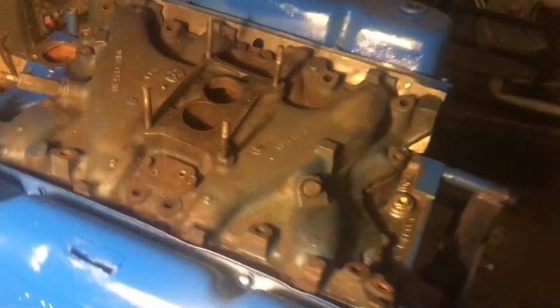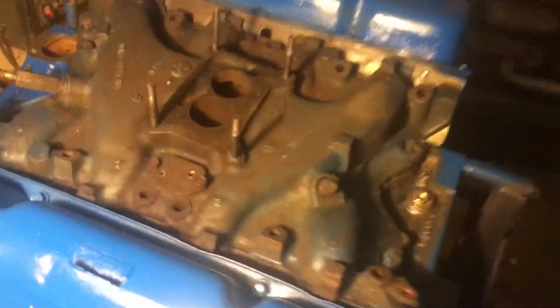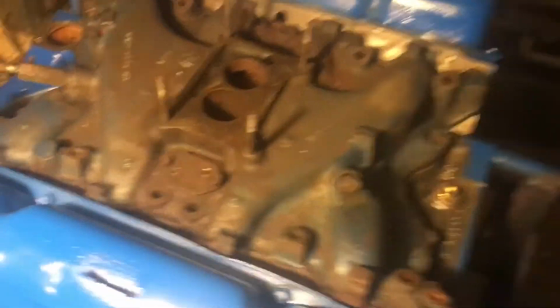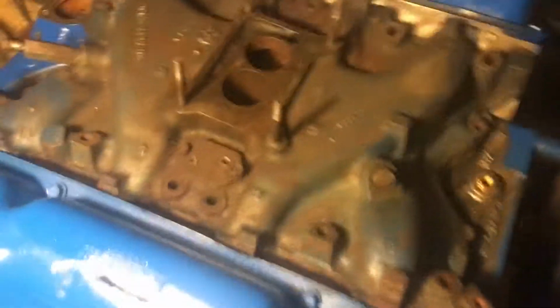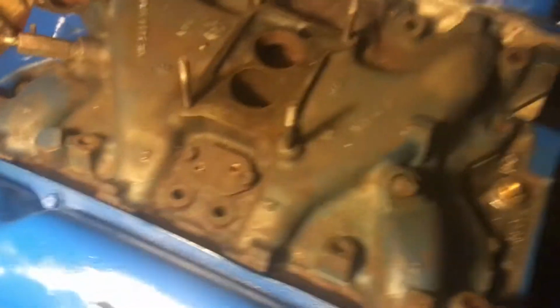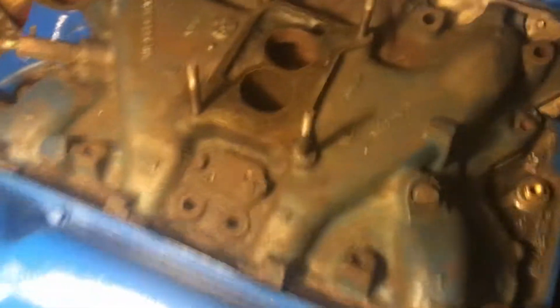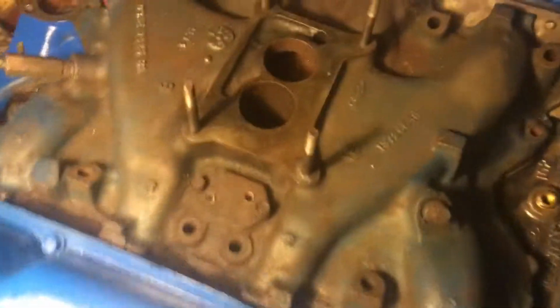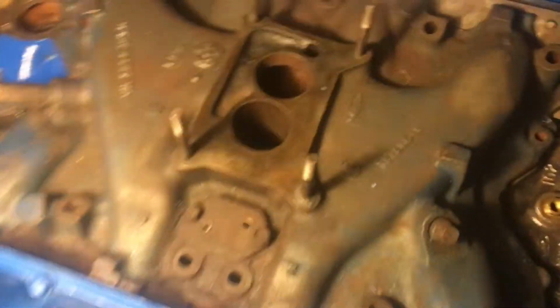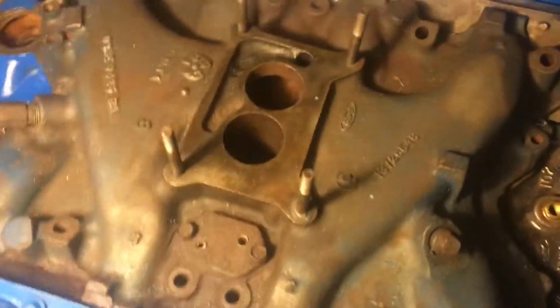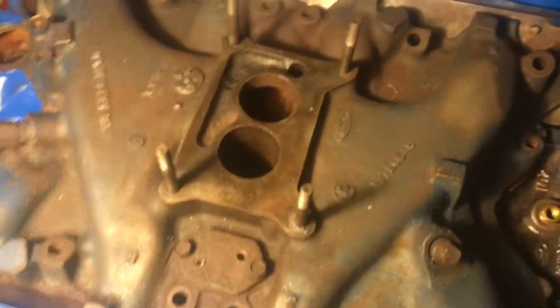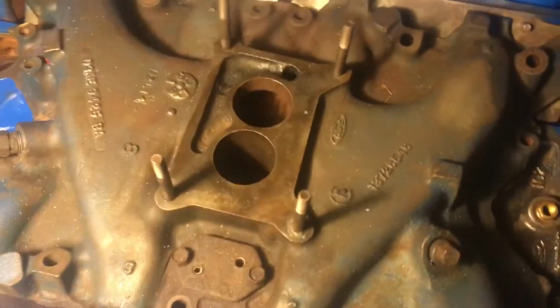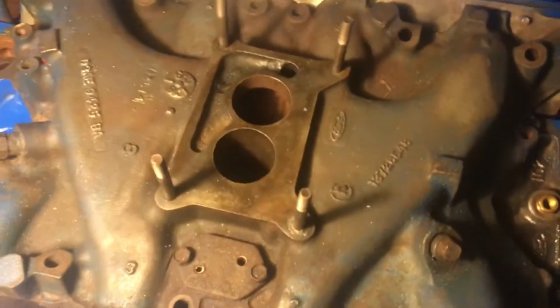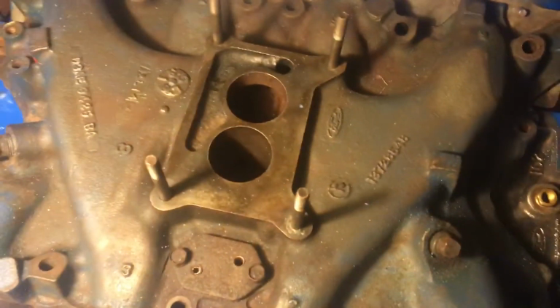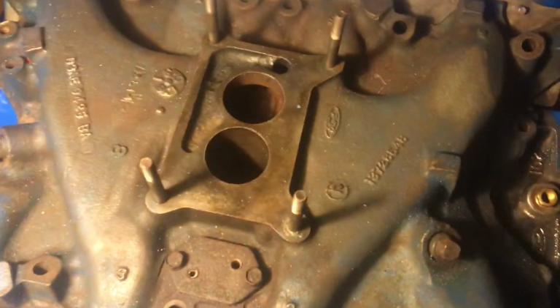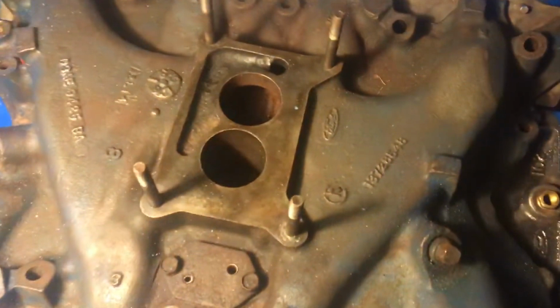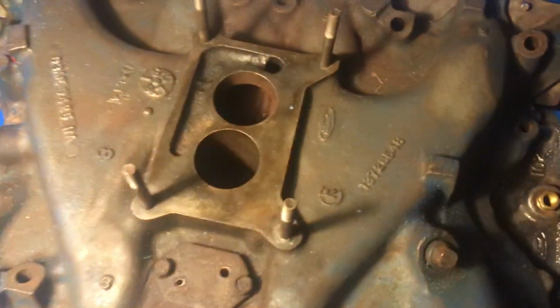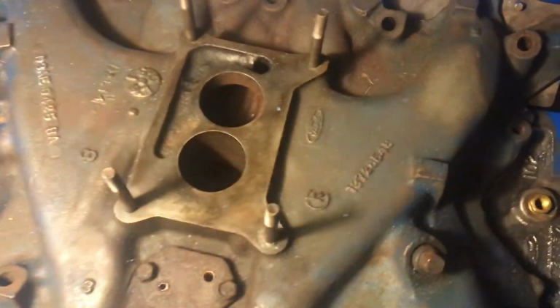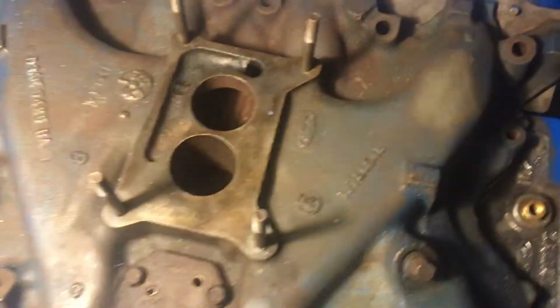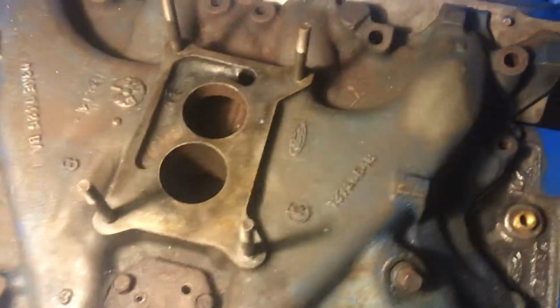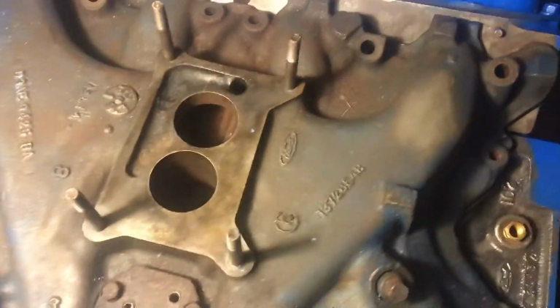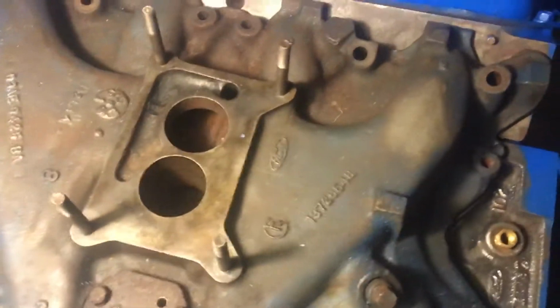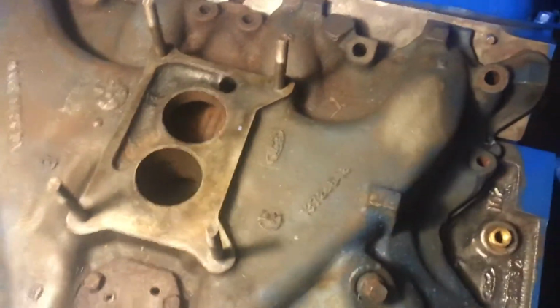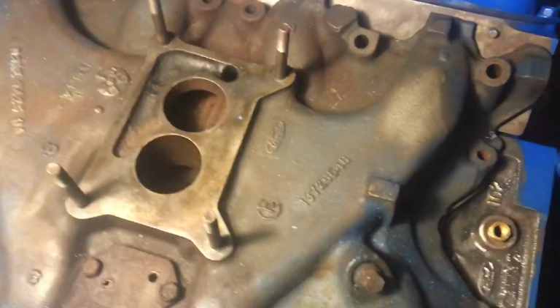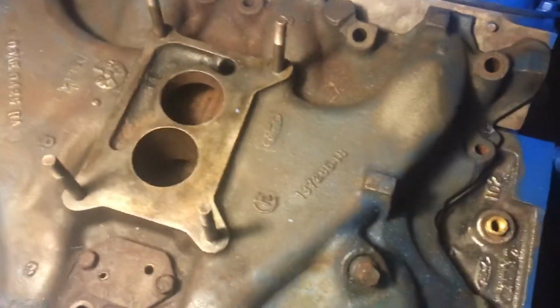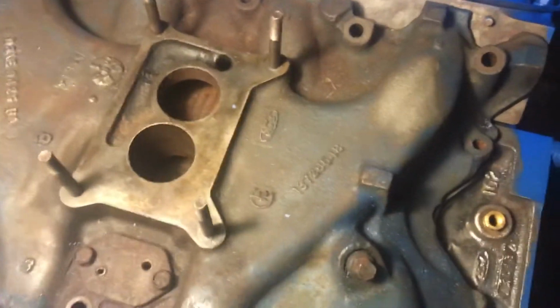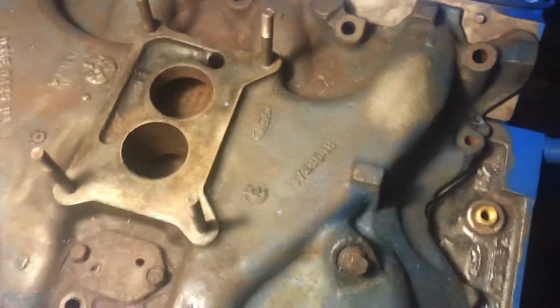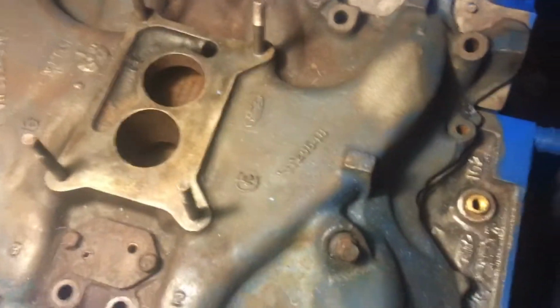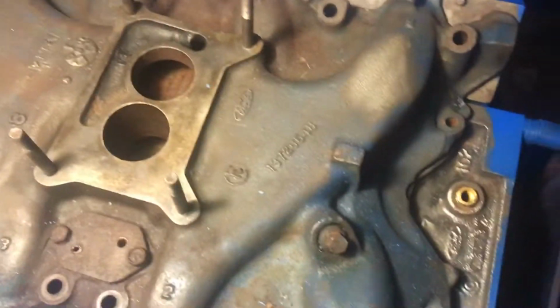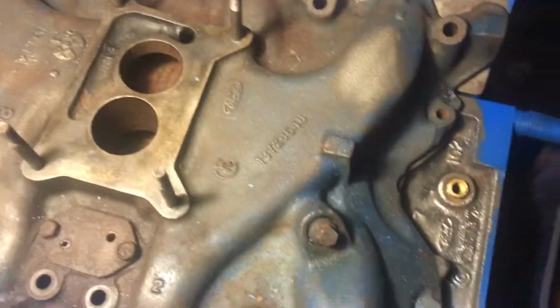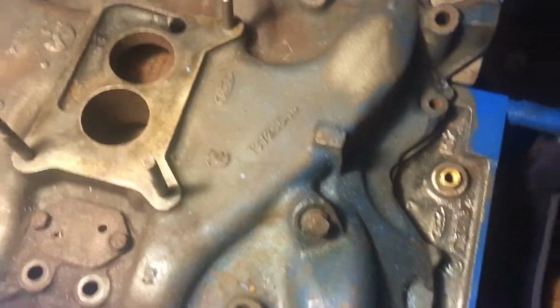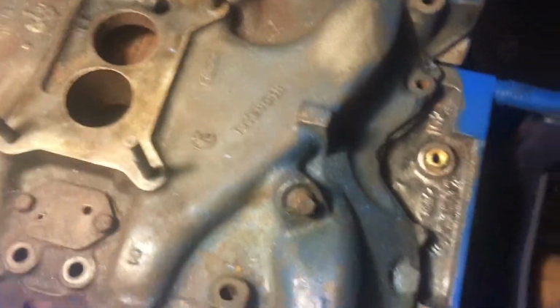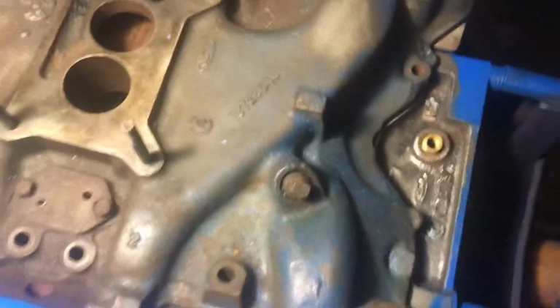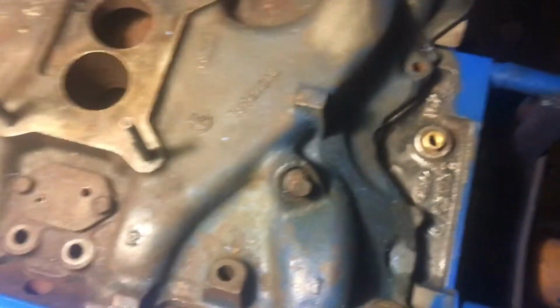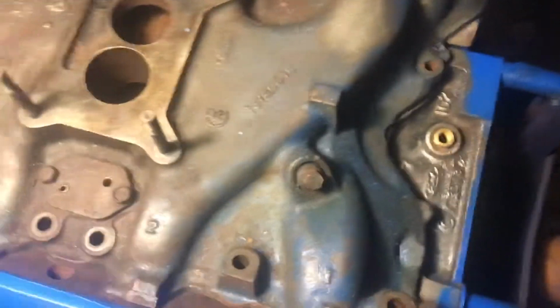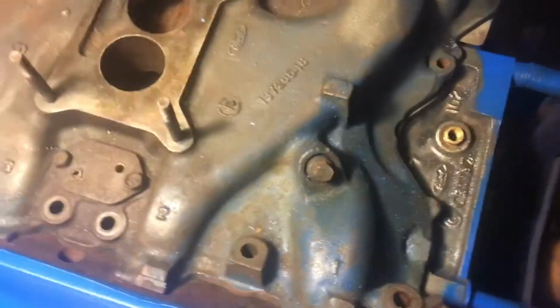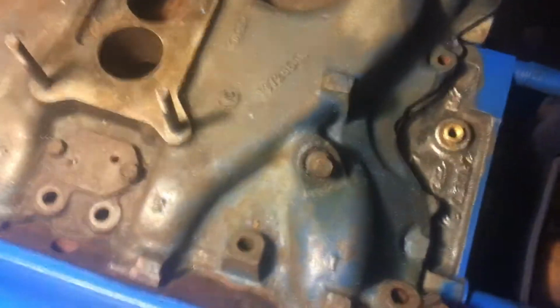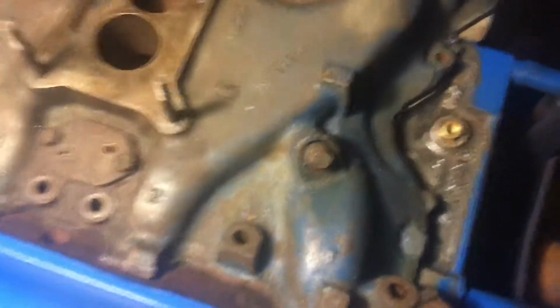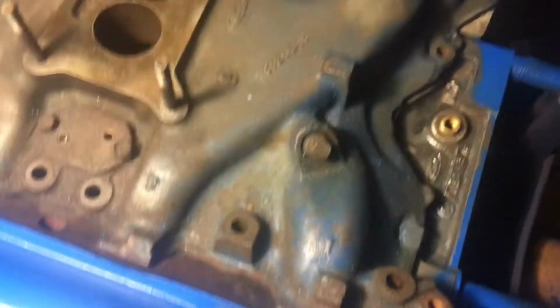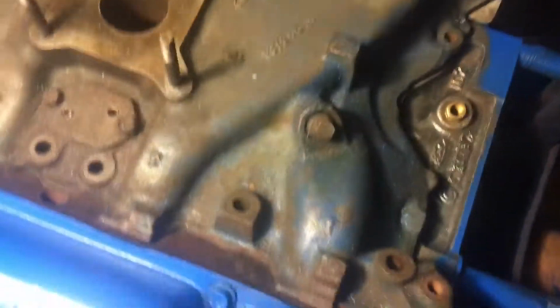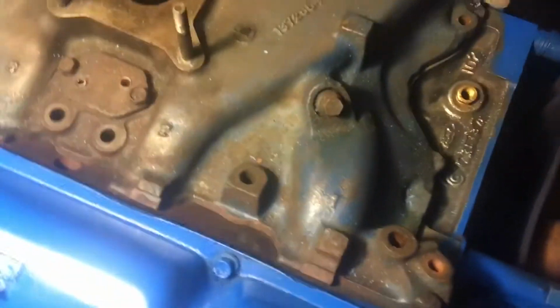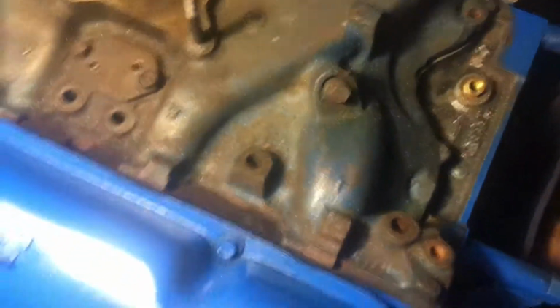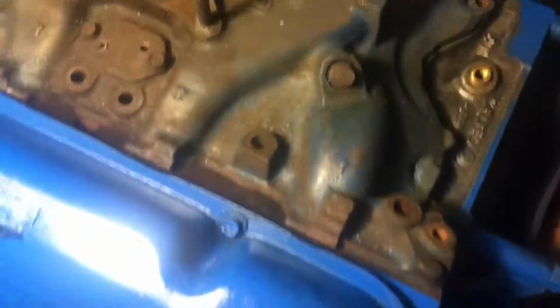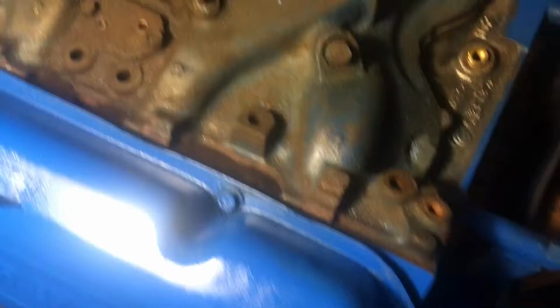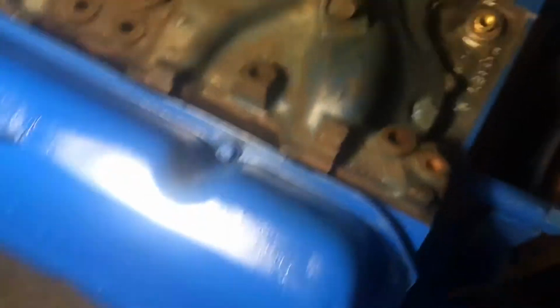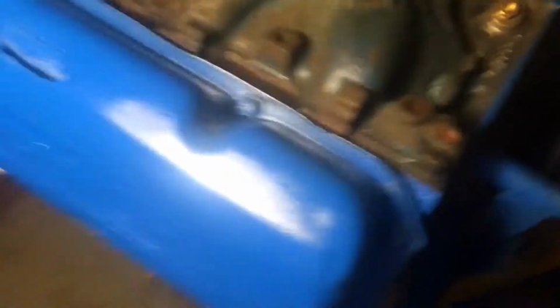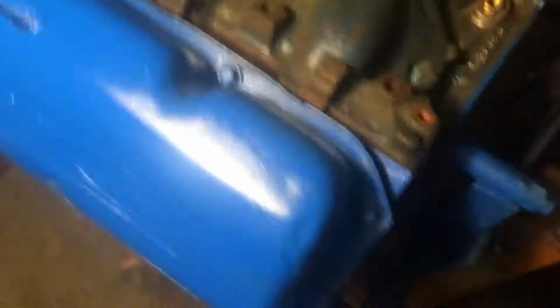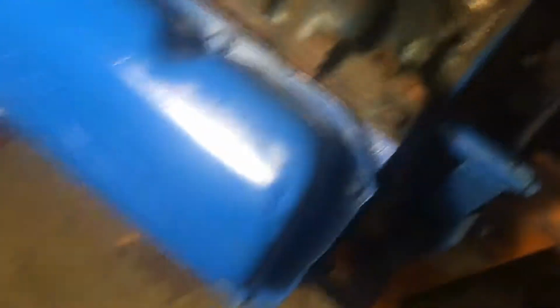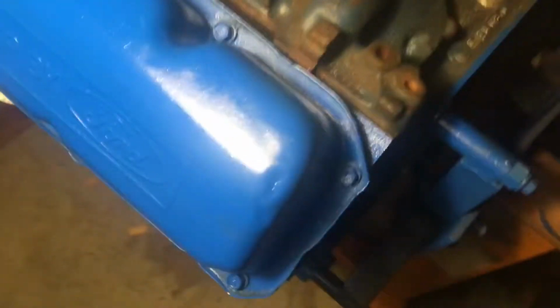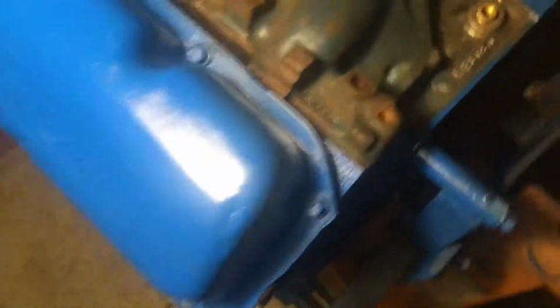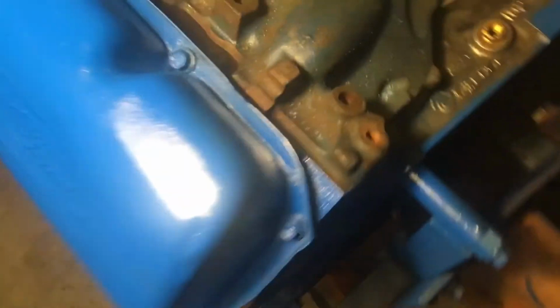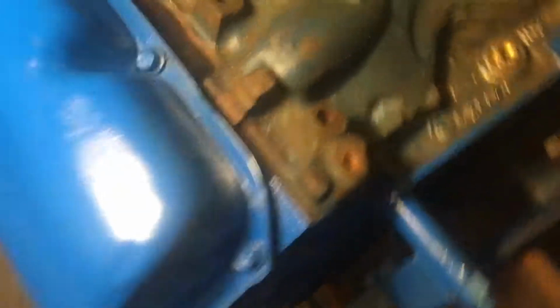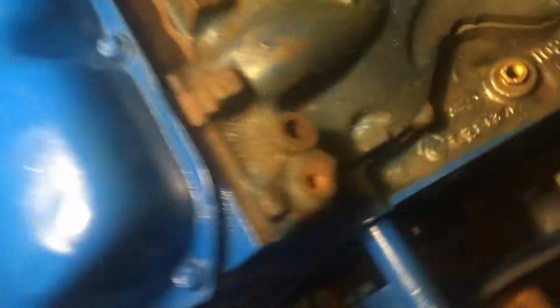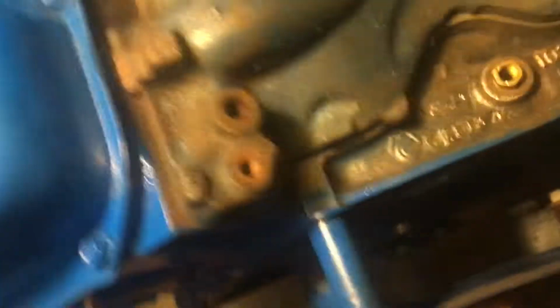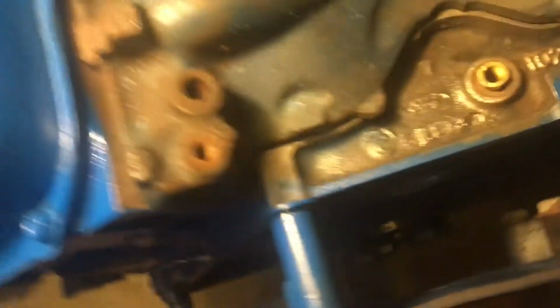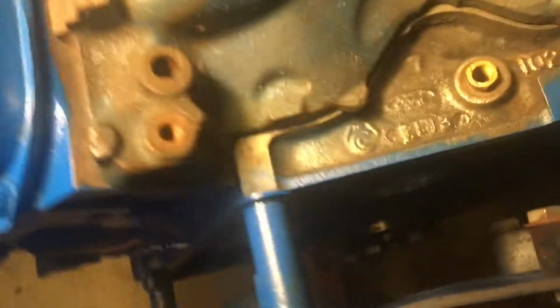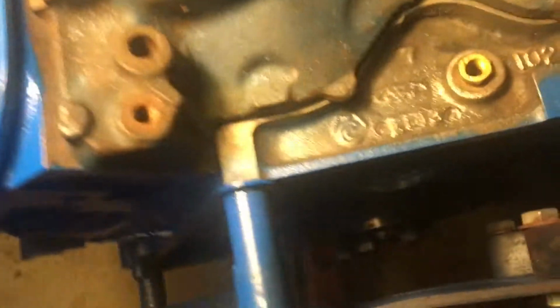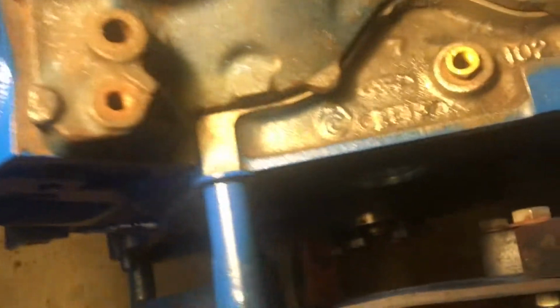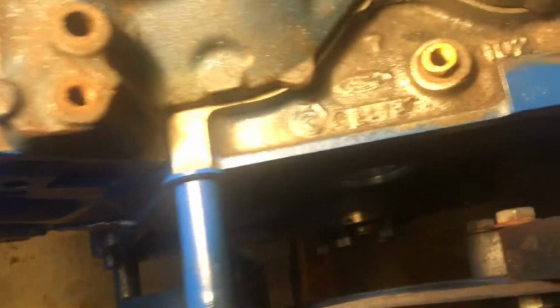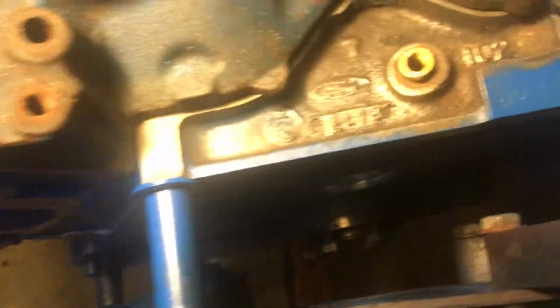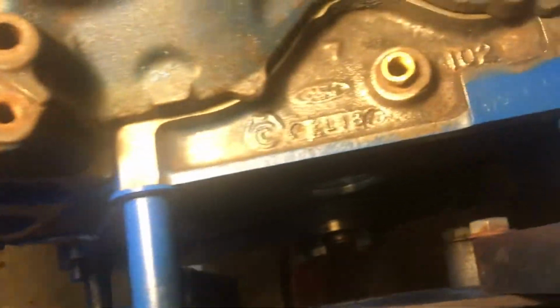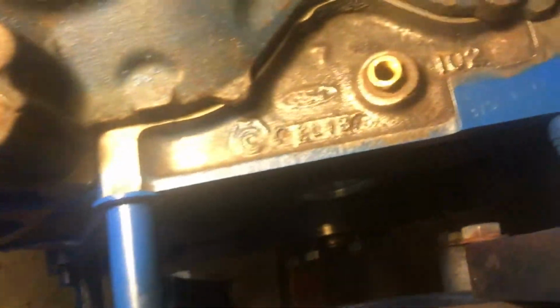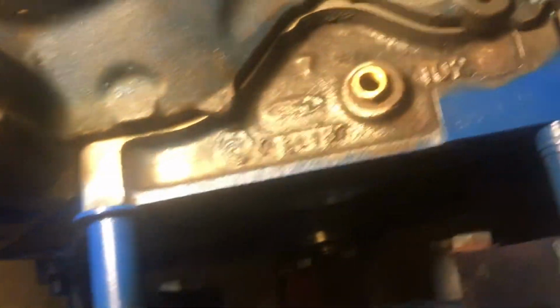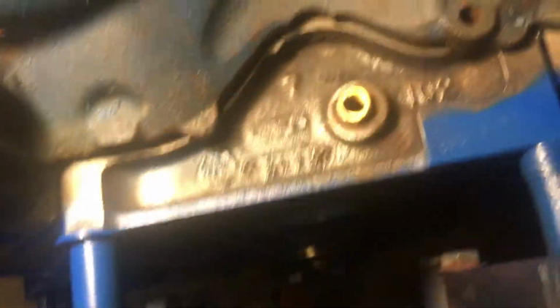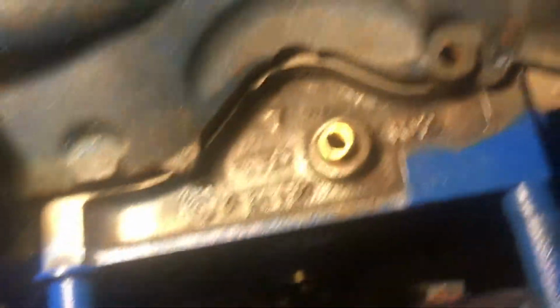Here's a better look at the intake. Got everything really clean though.